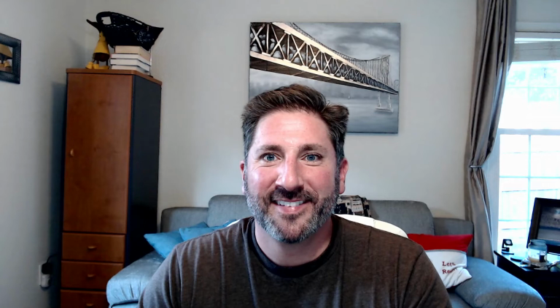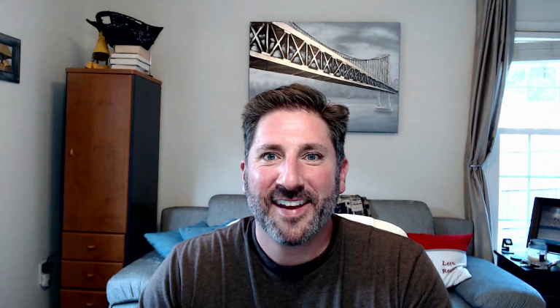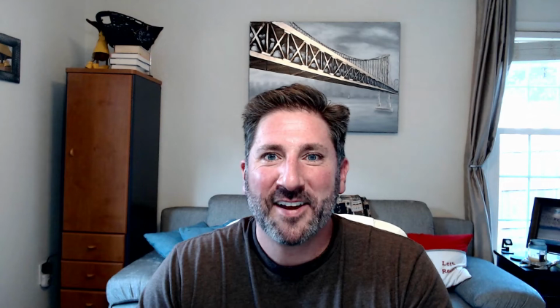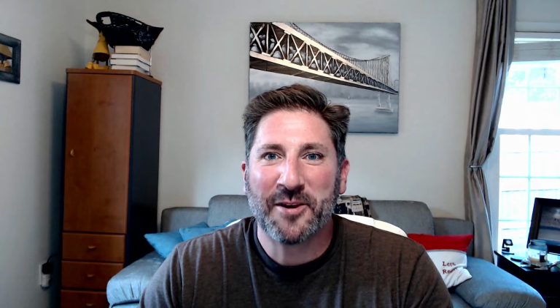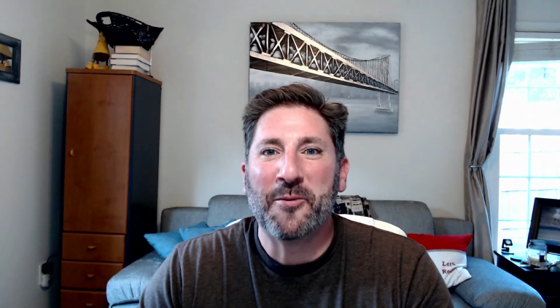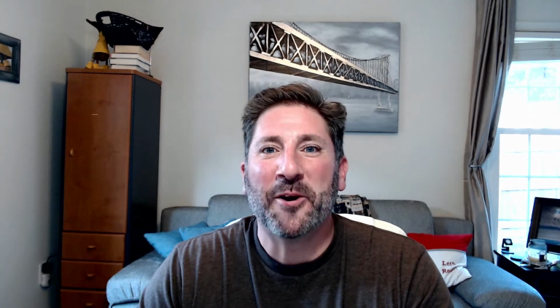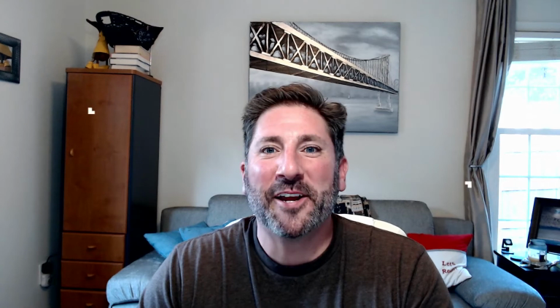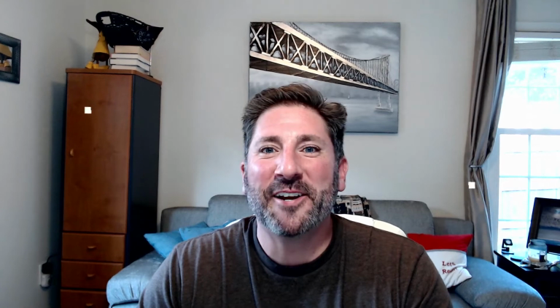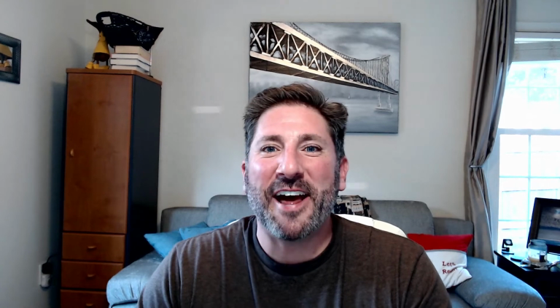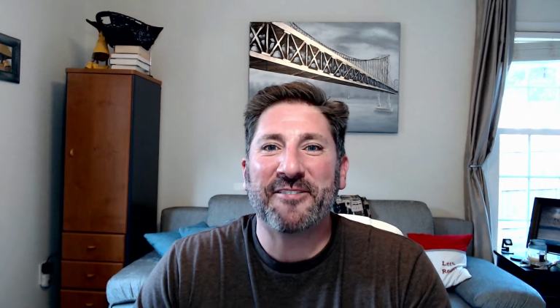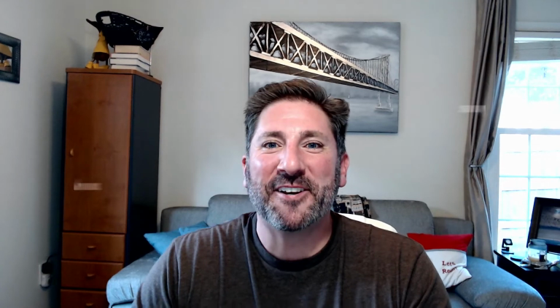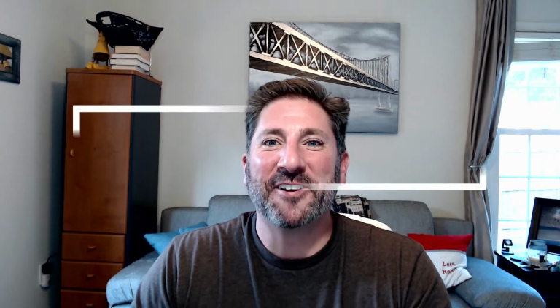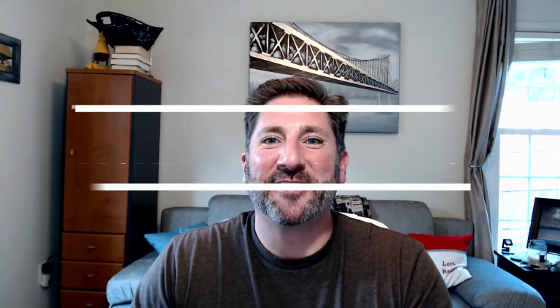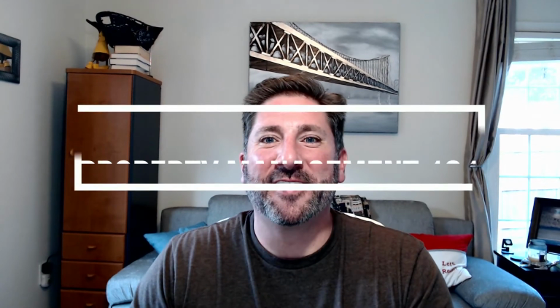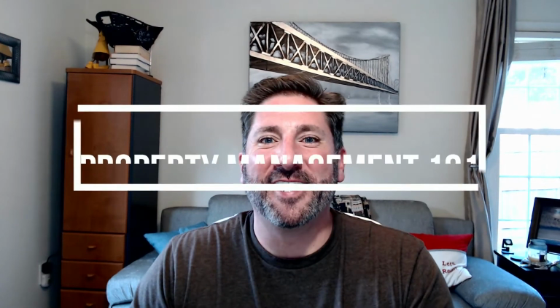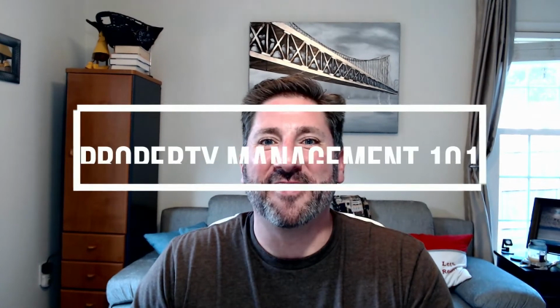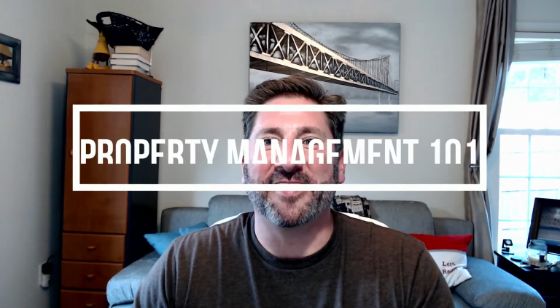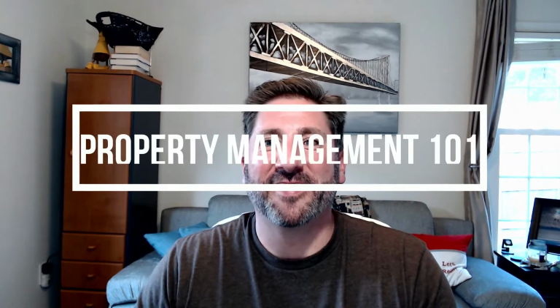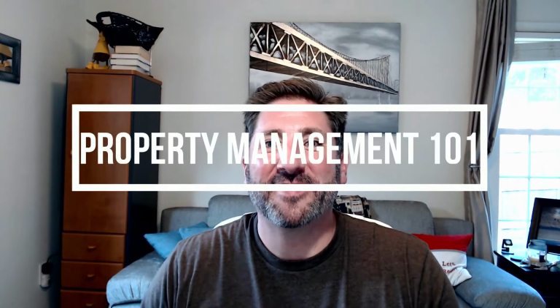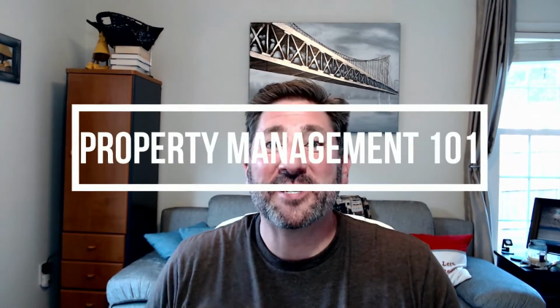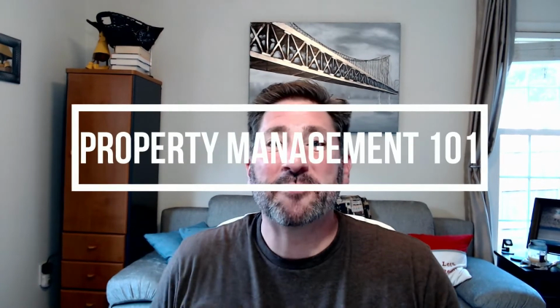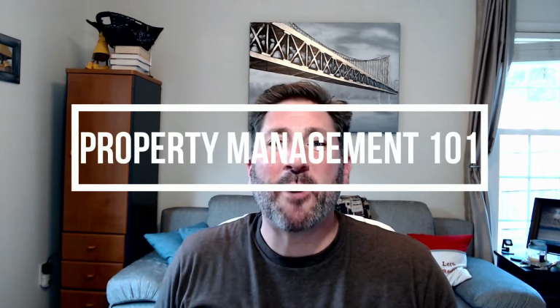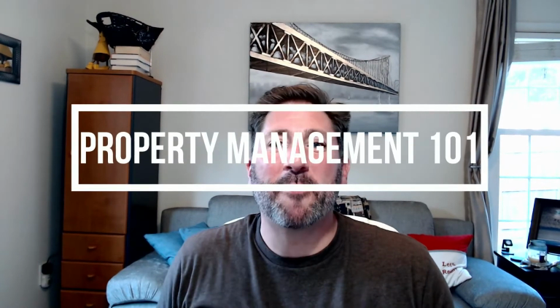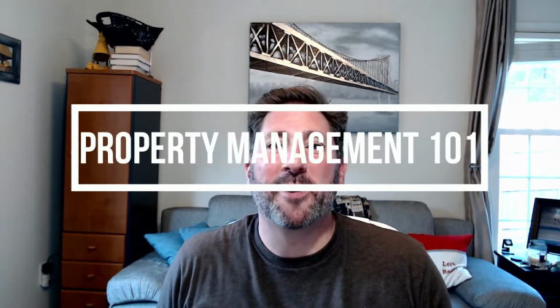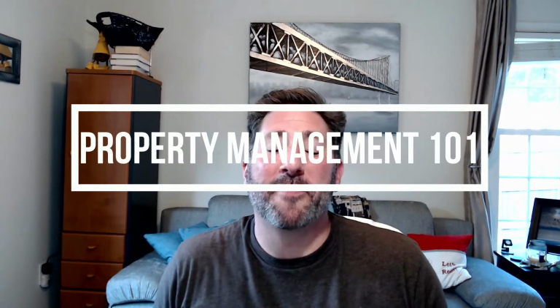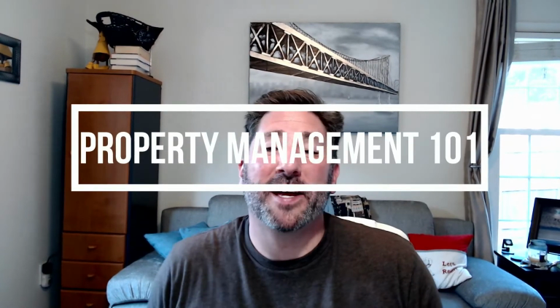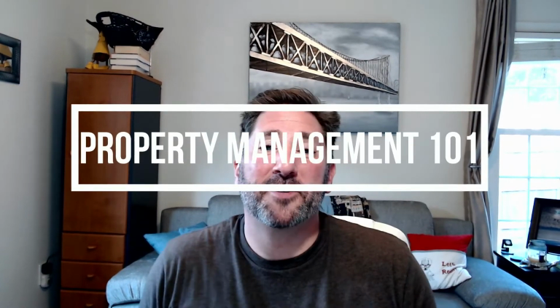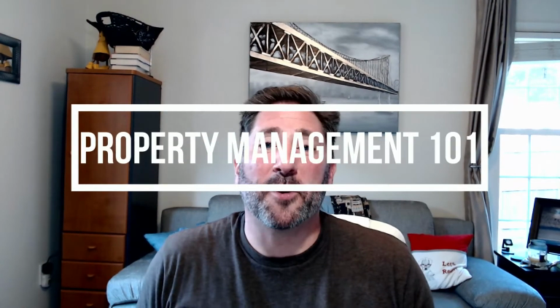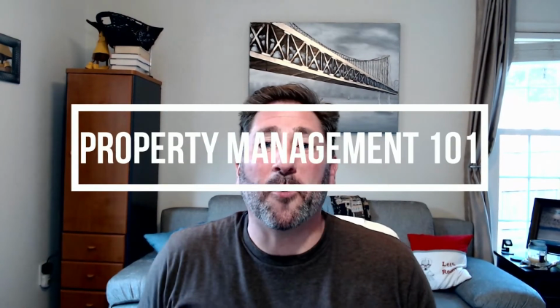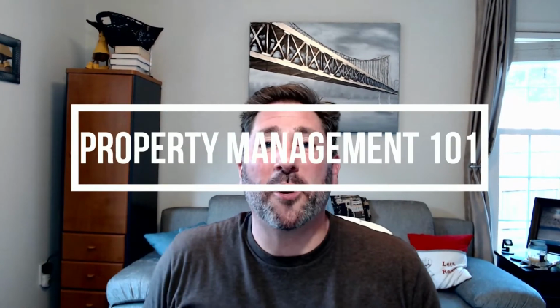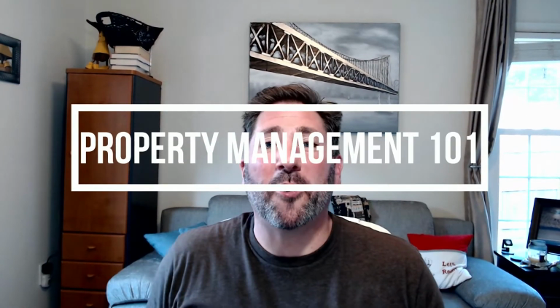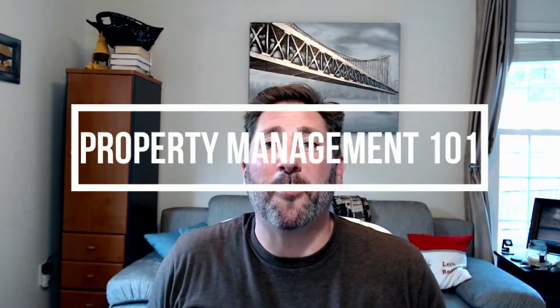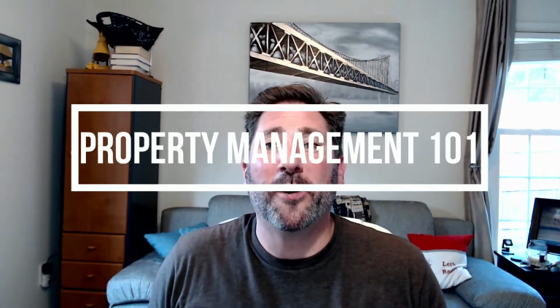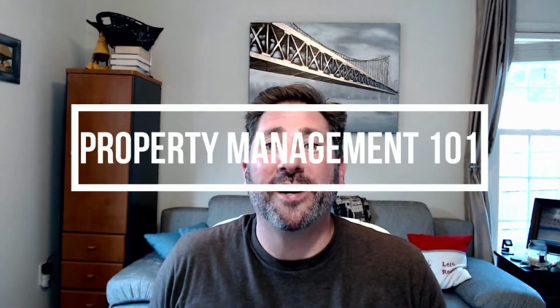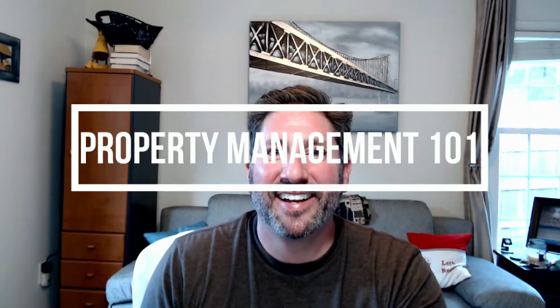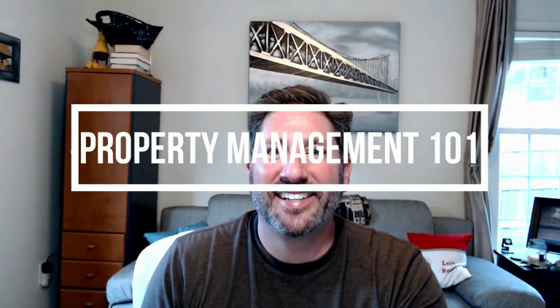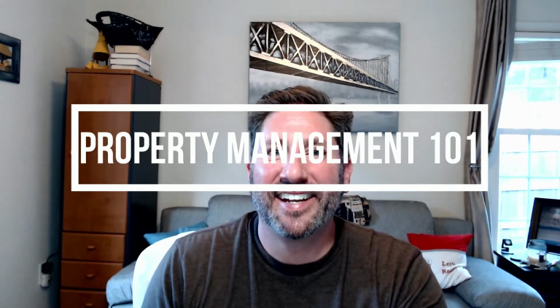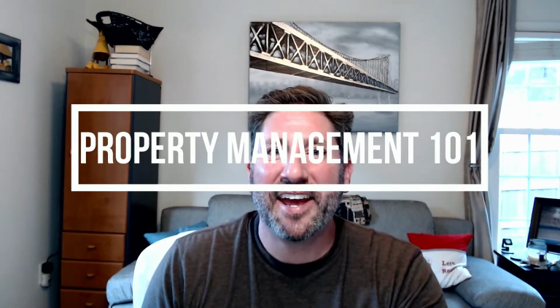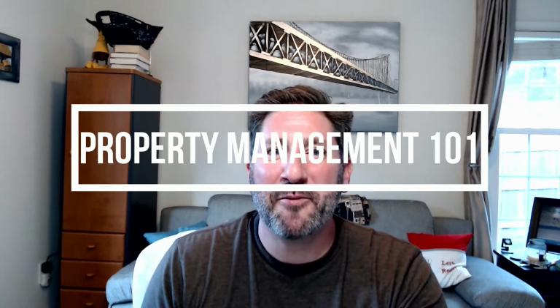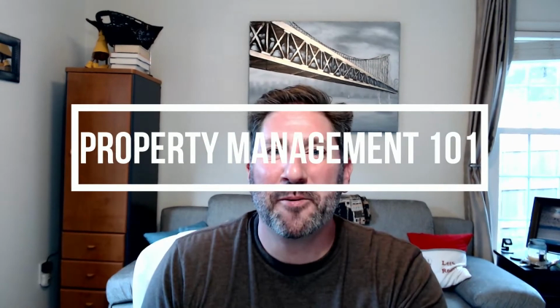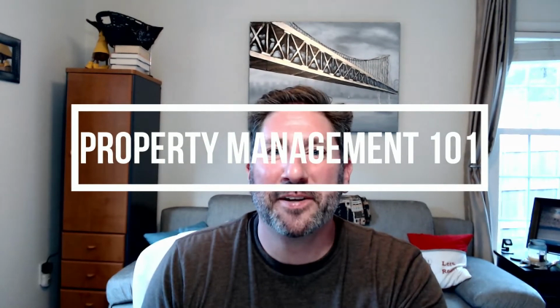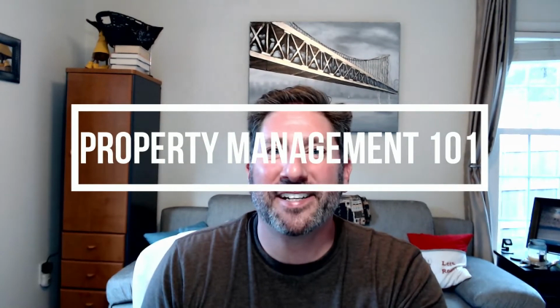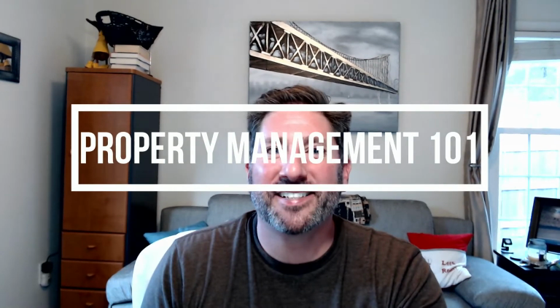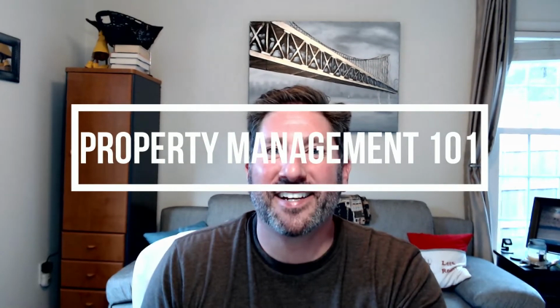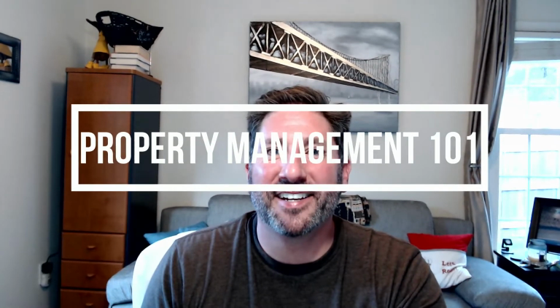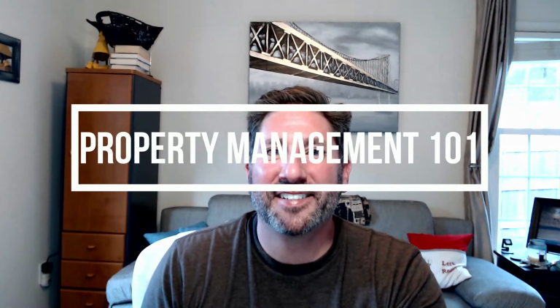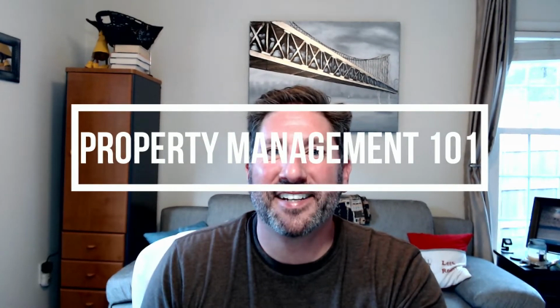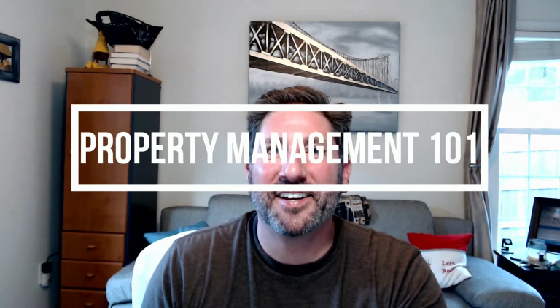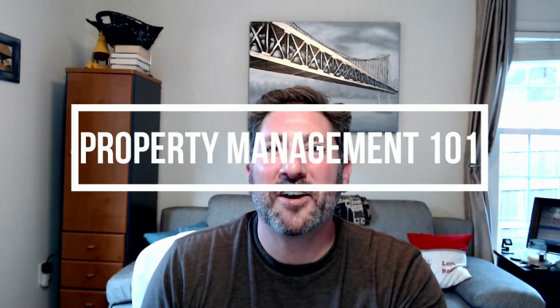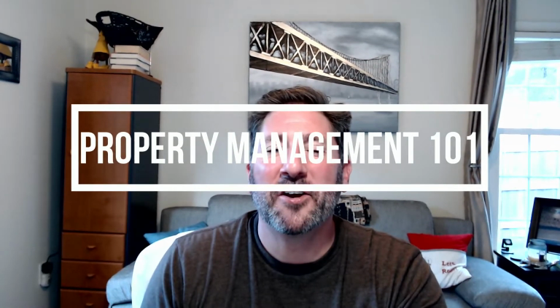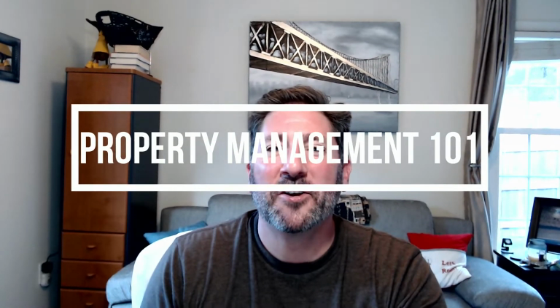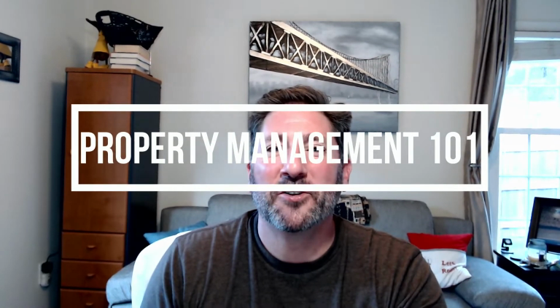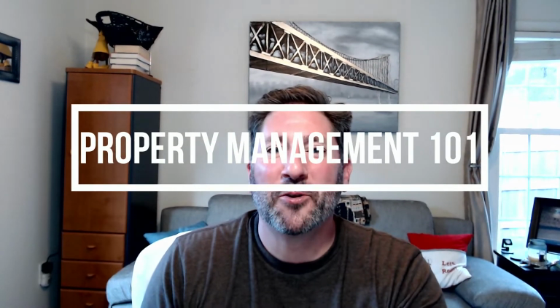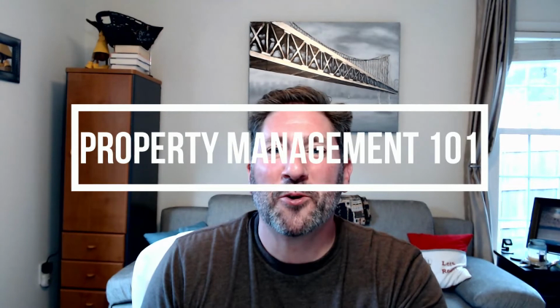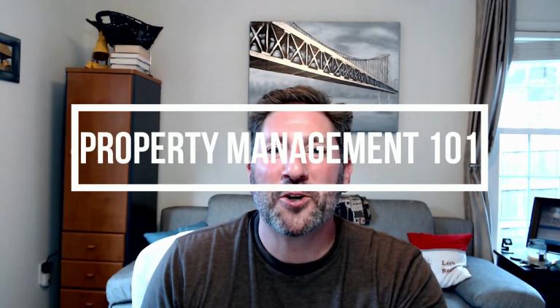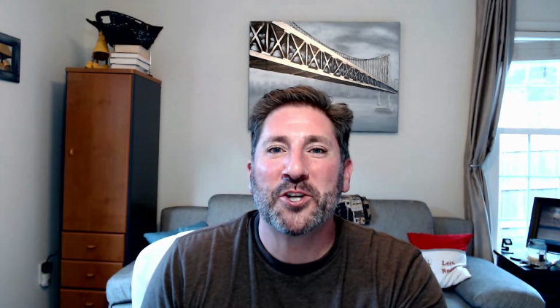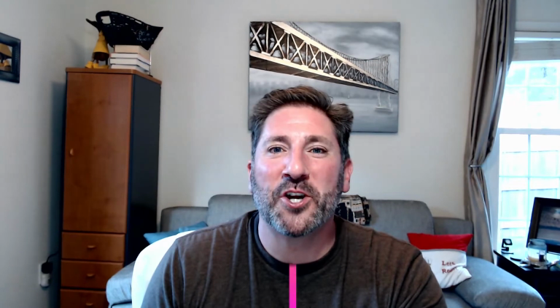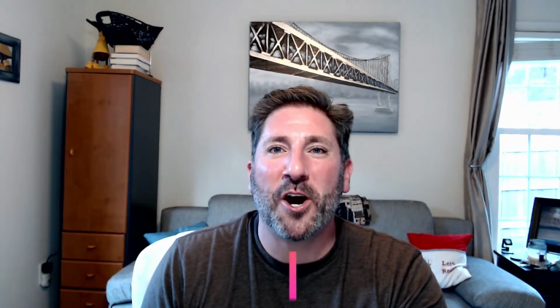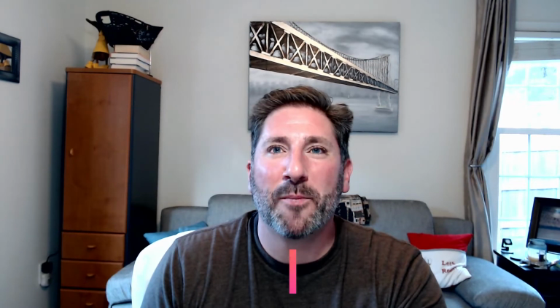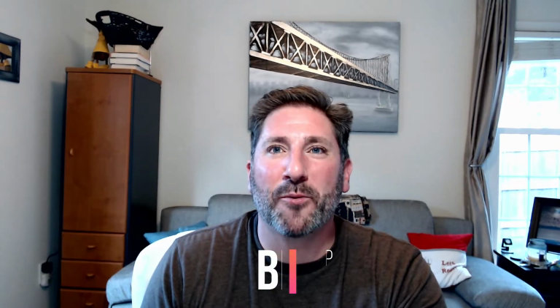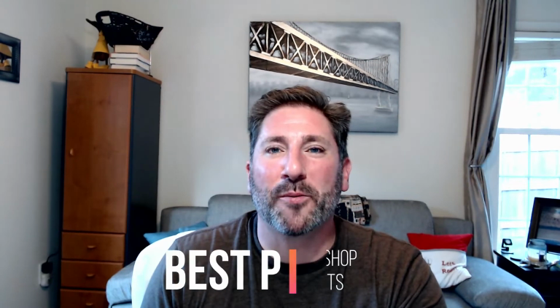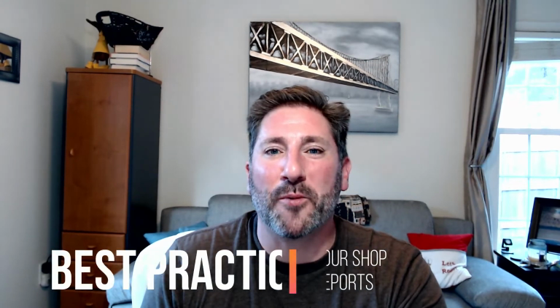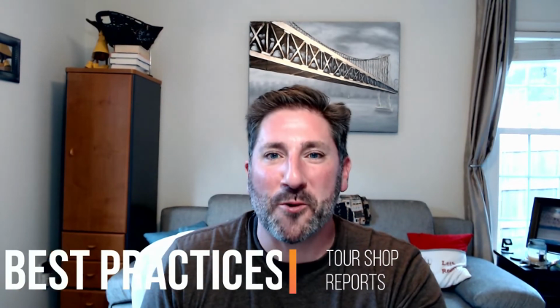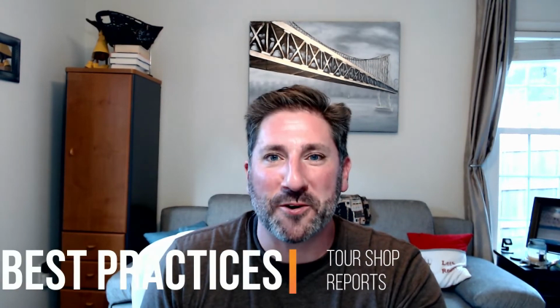Good morning, good afternoon, and good evening. This is Property Management 101, and today we'll be discussing tour shop reports.